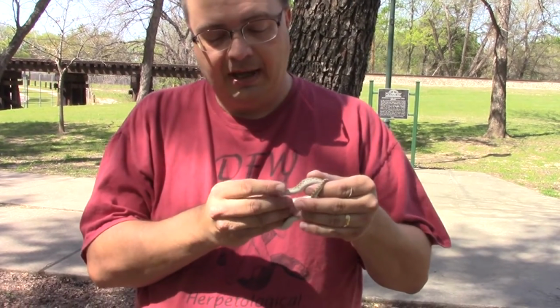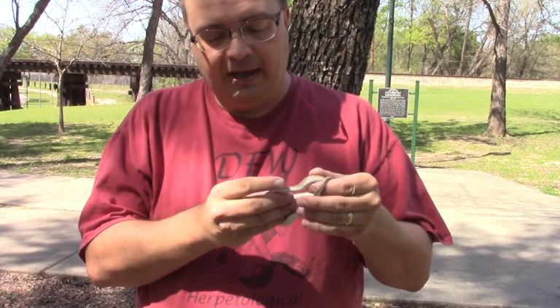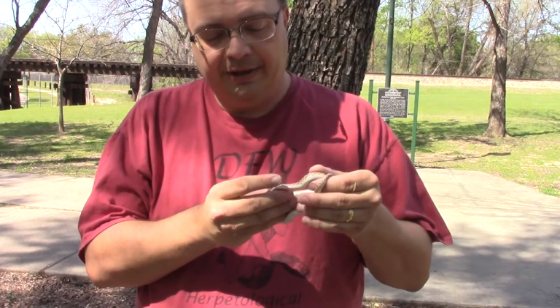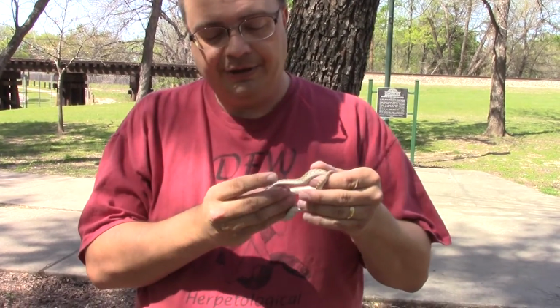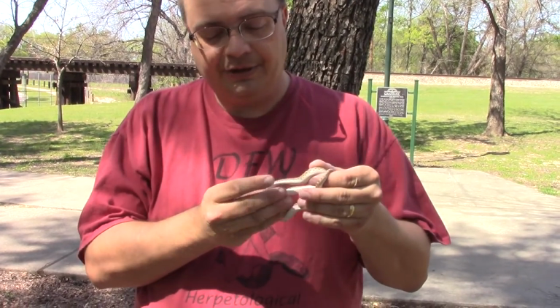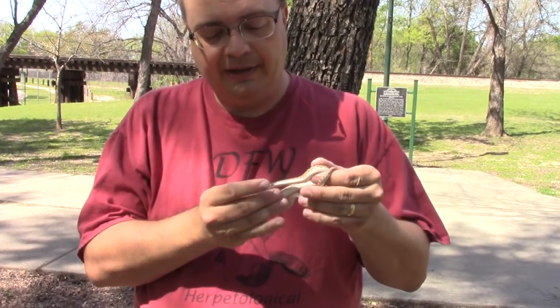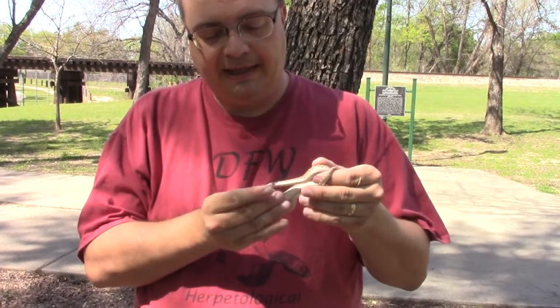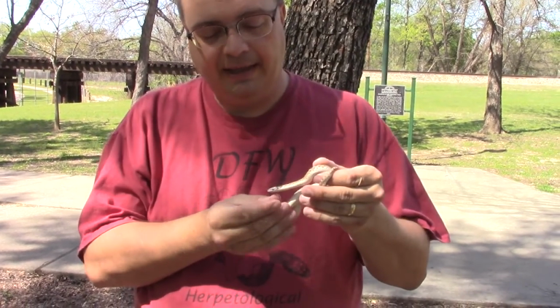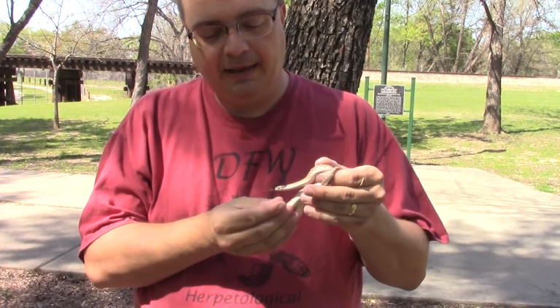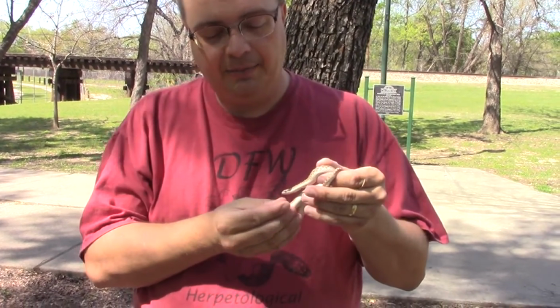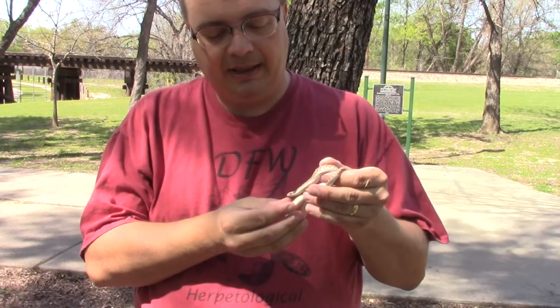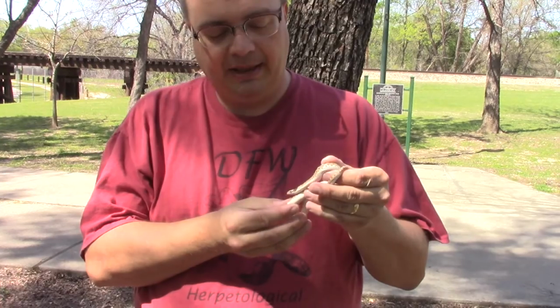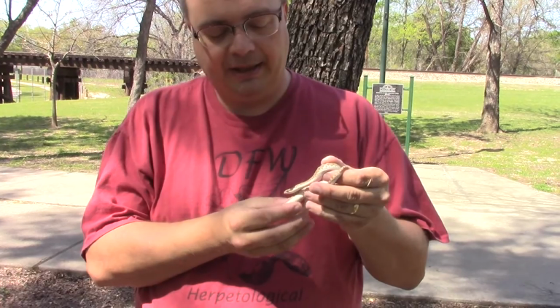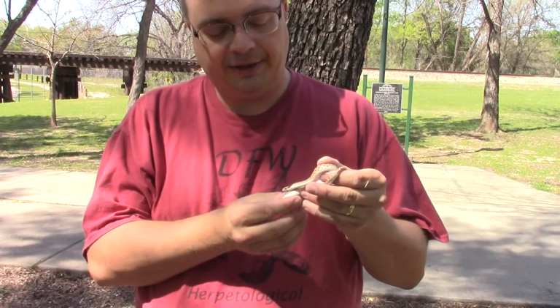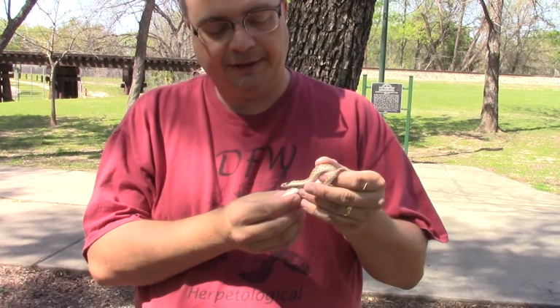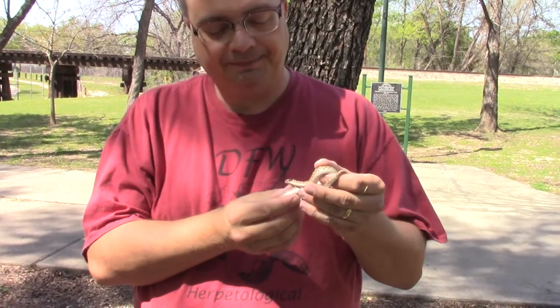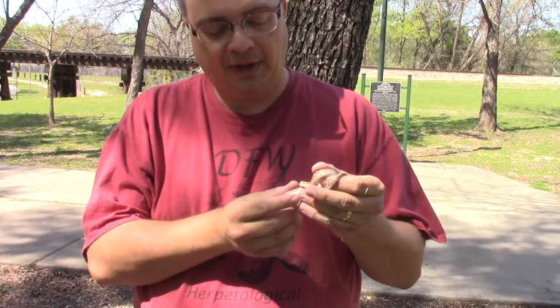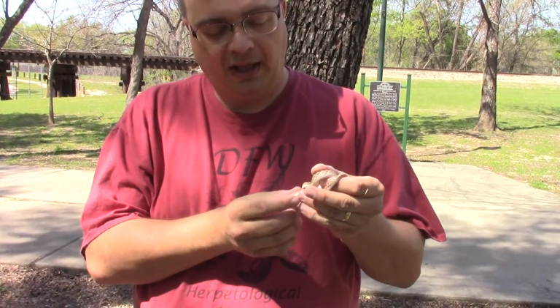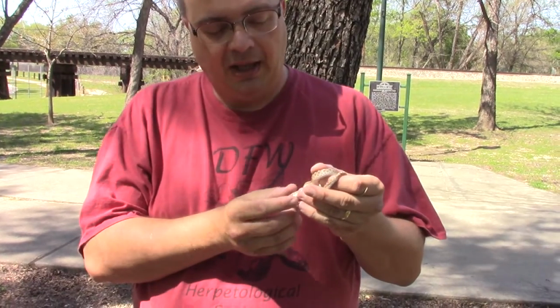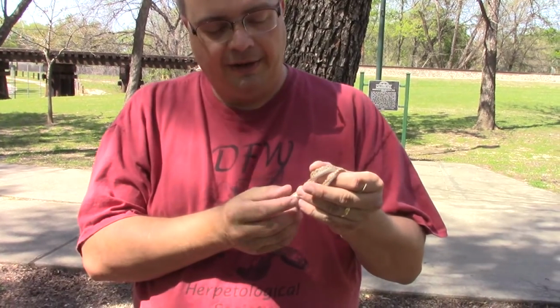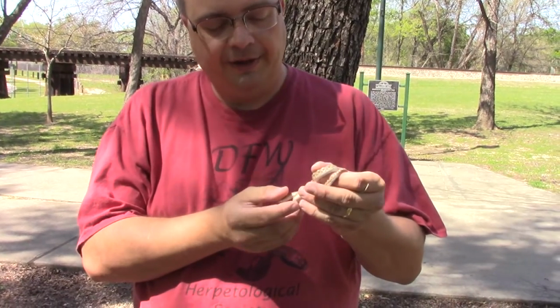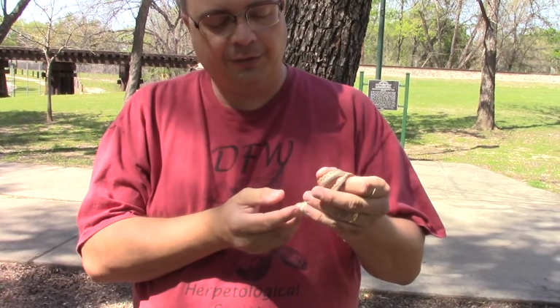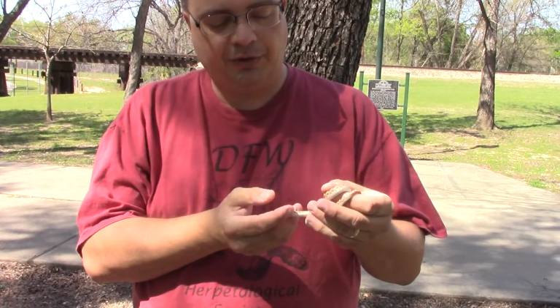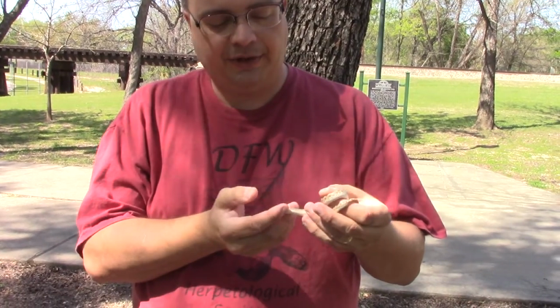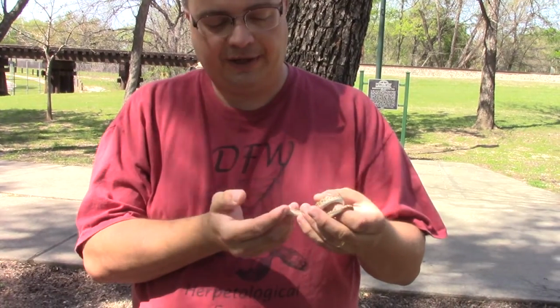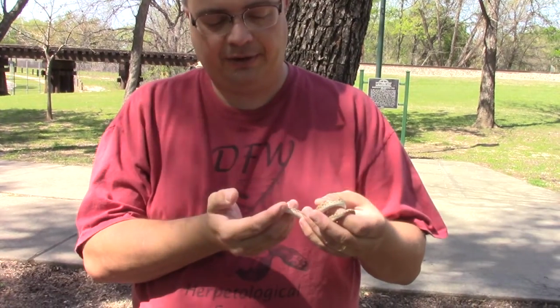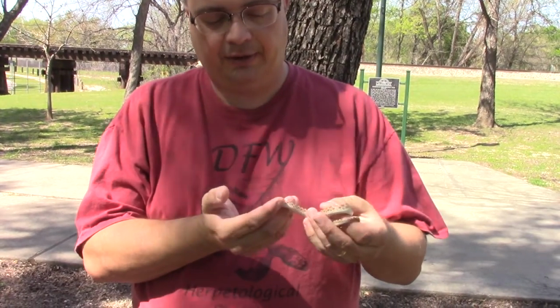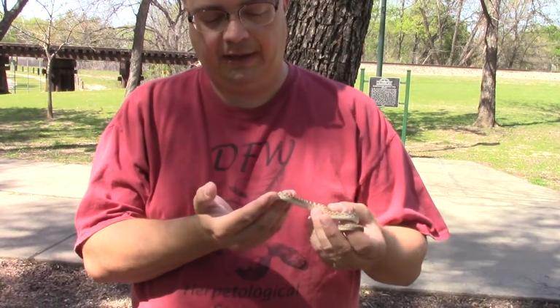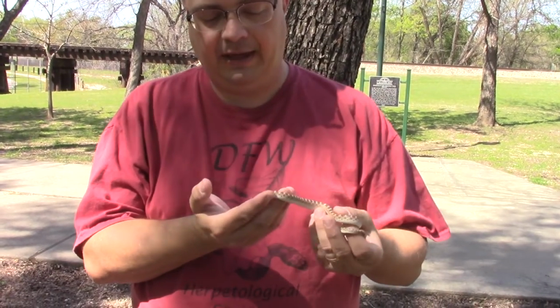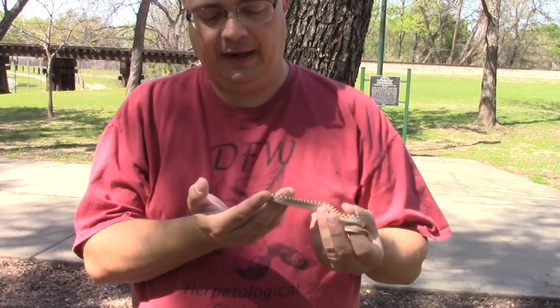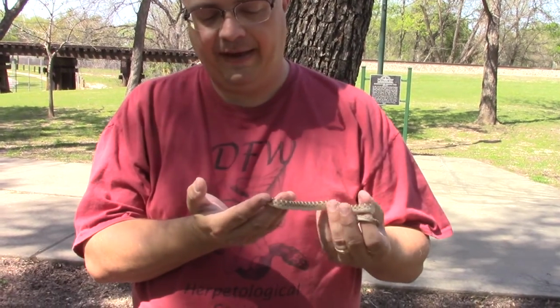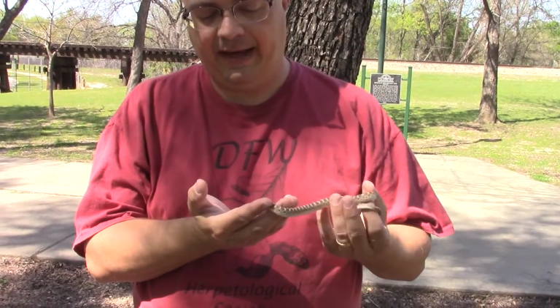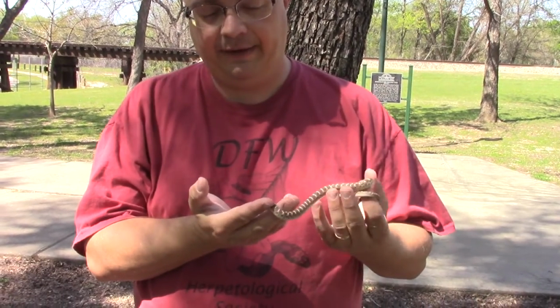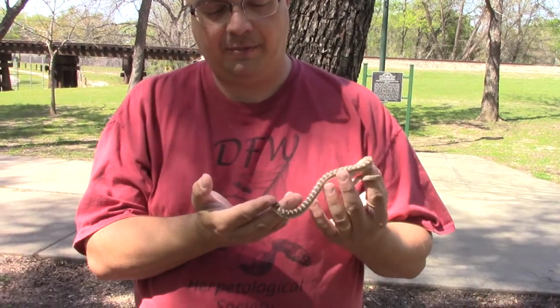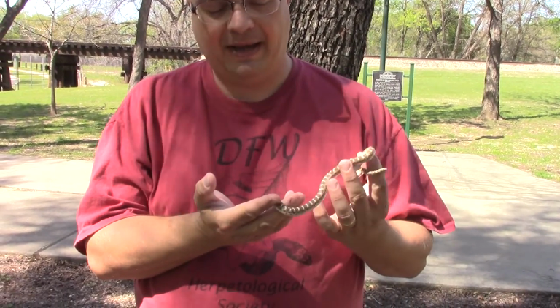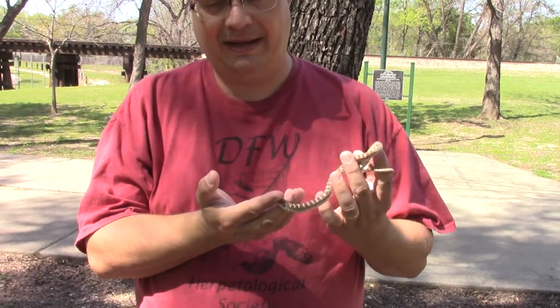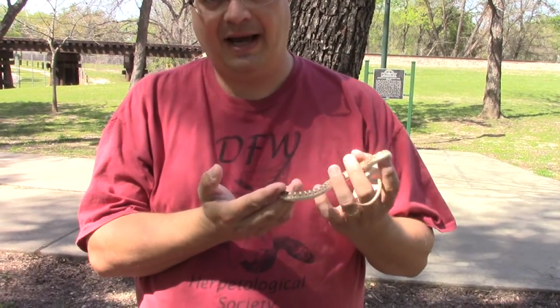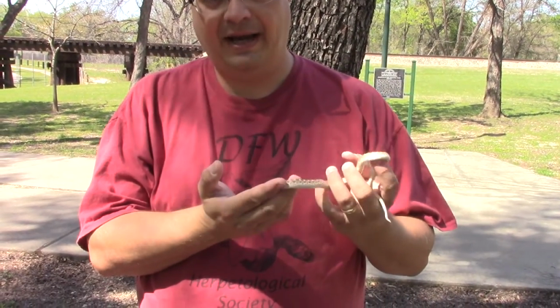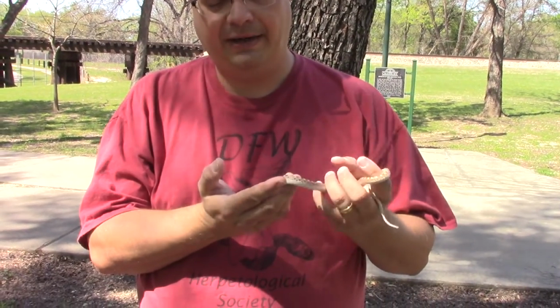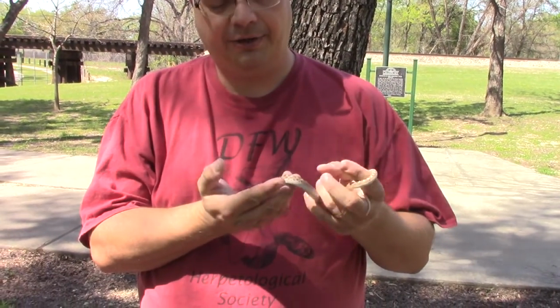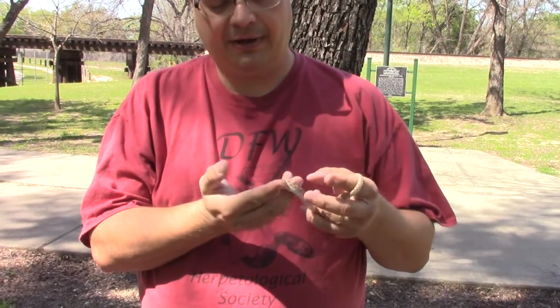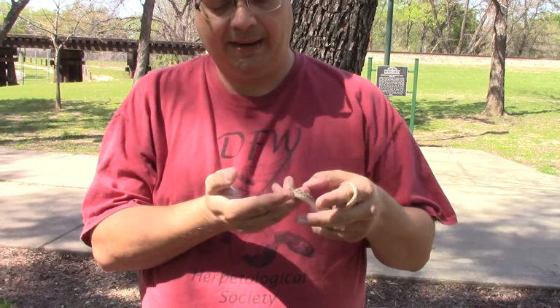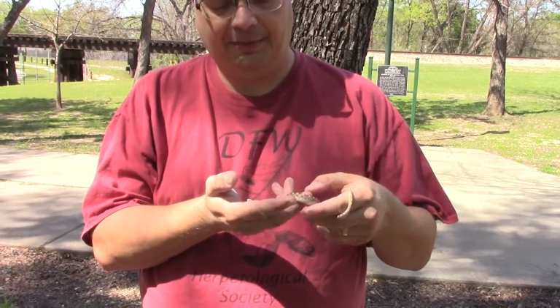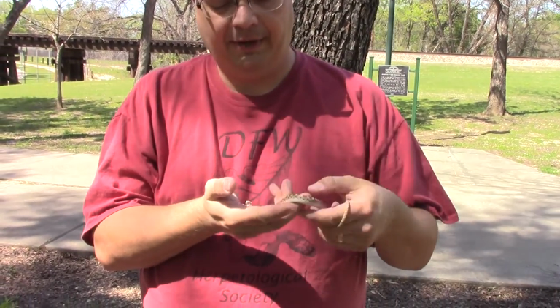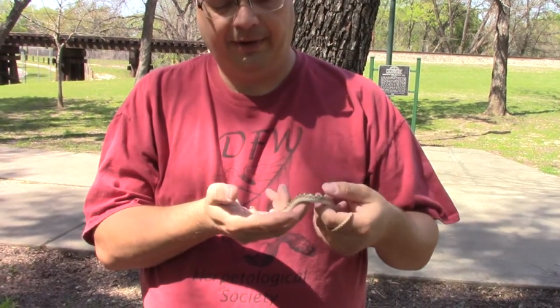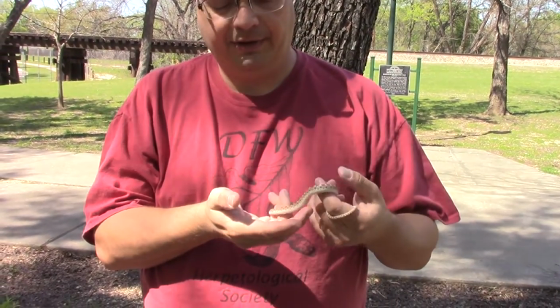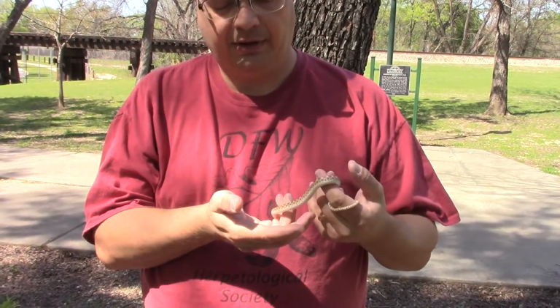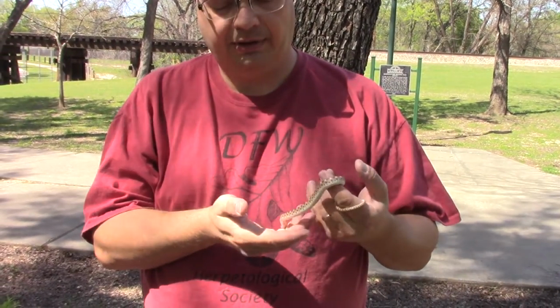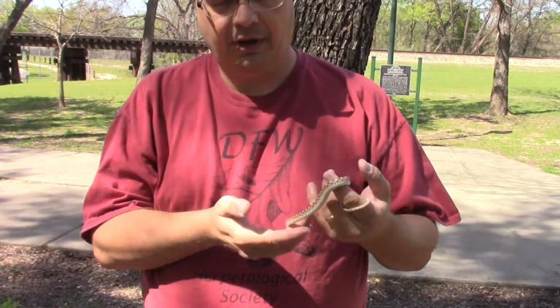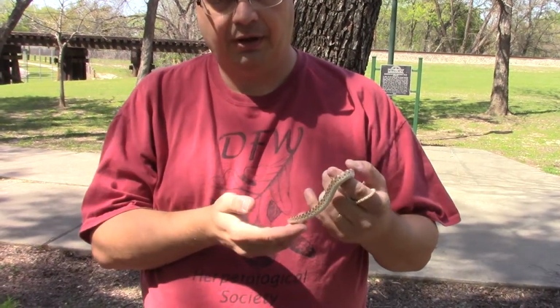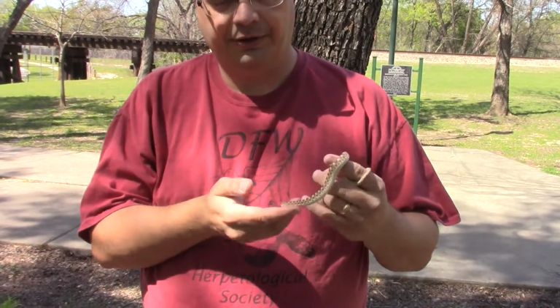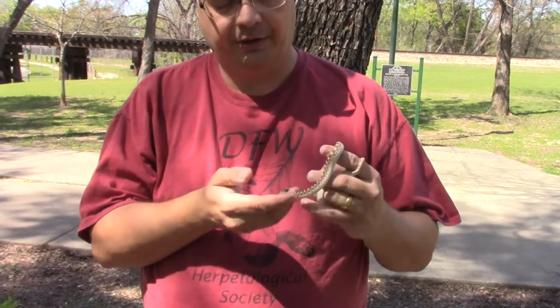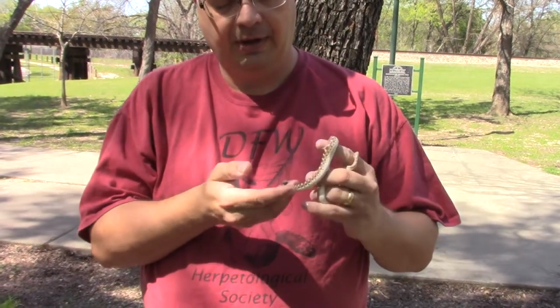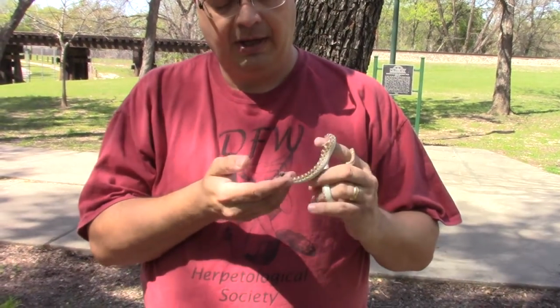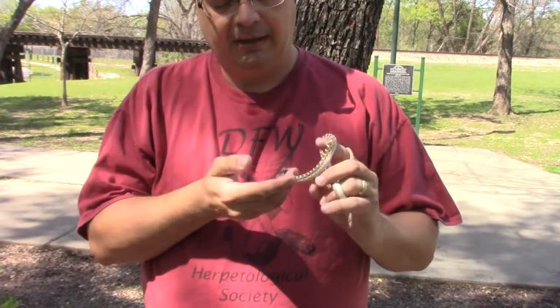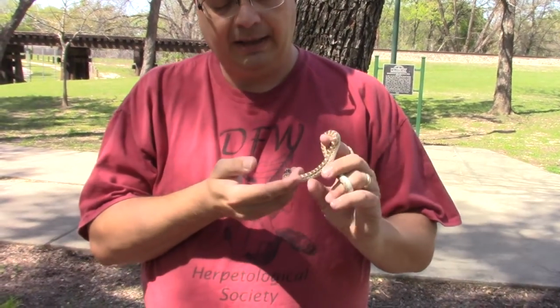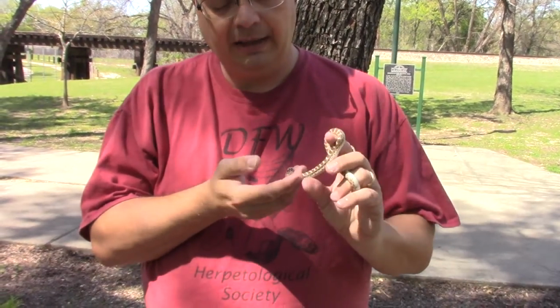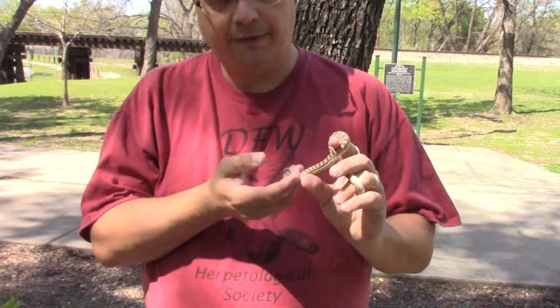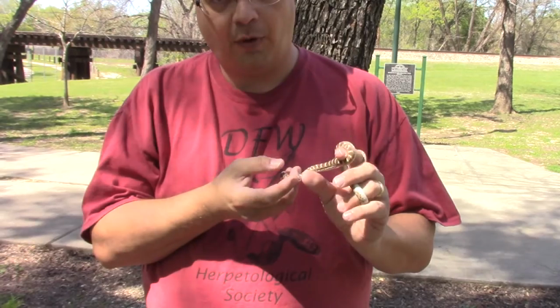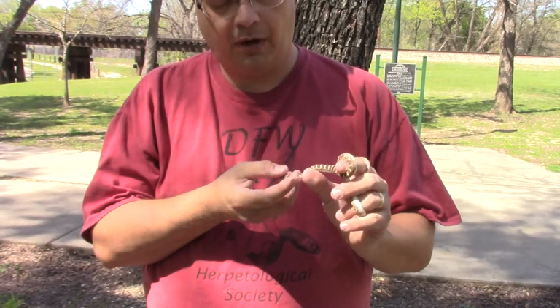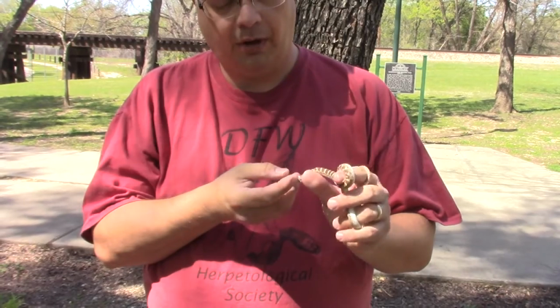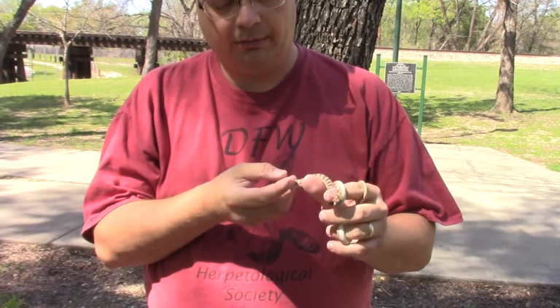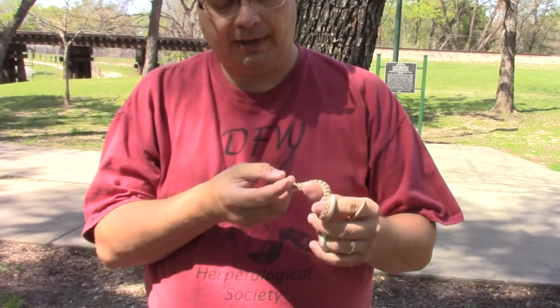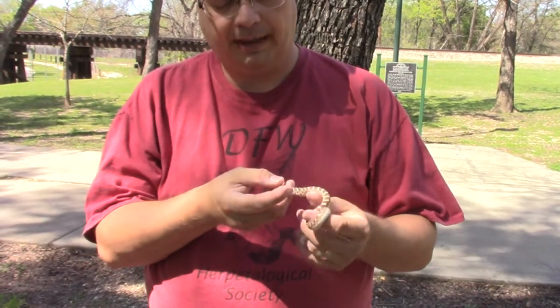This one I've actually had for about nine years in captivity as an adult, so they live quite a long time.